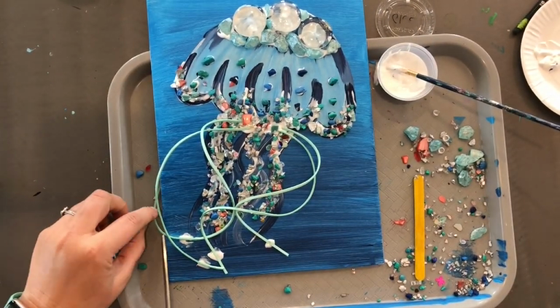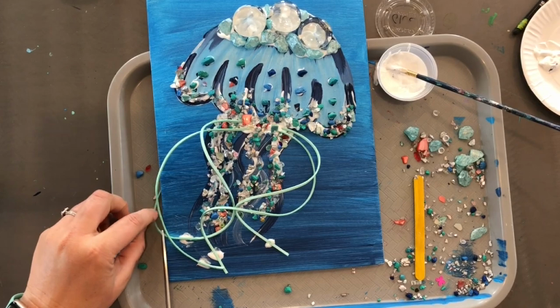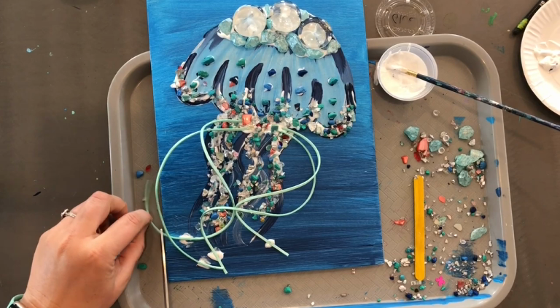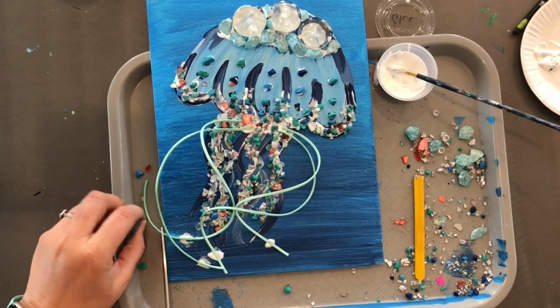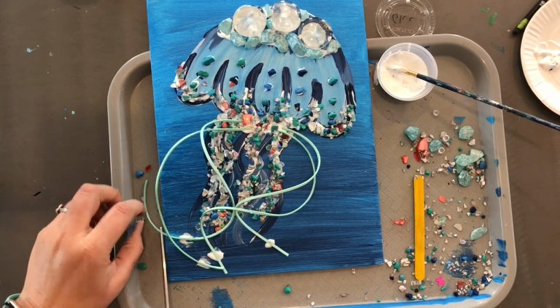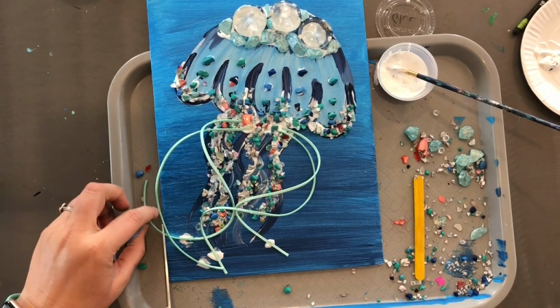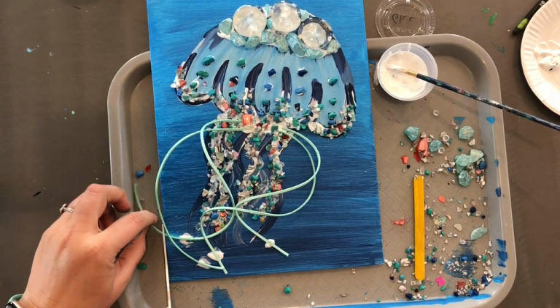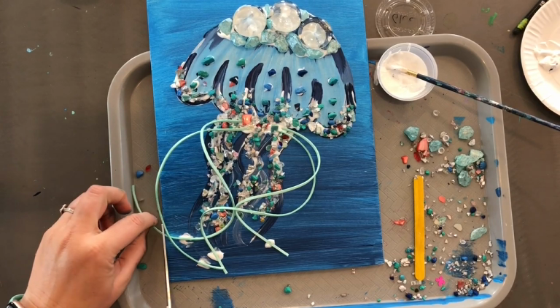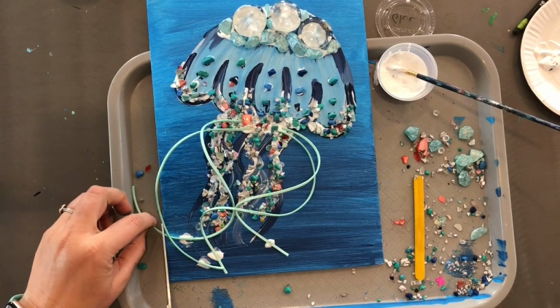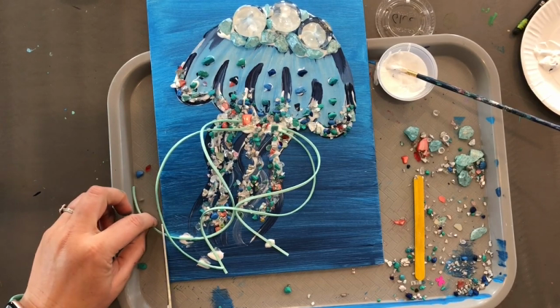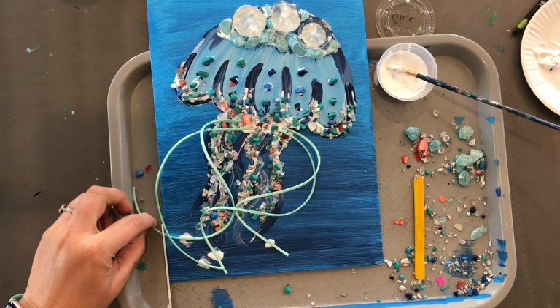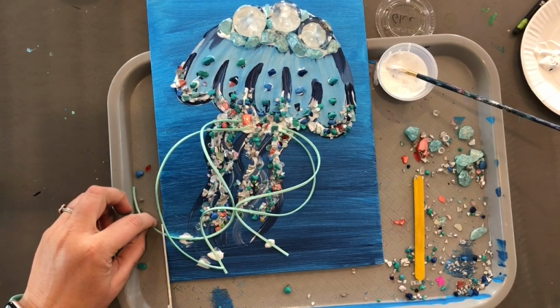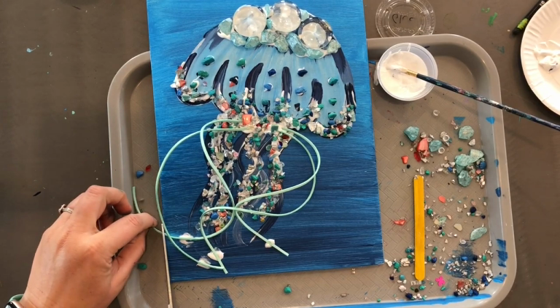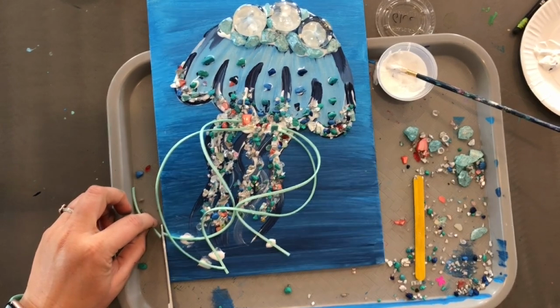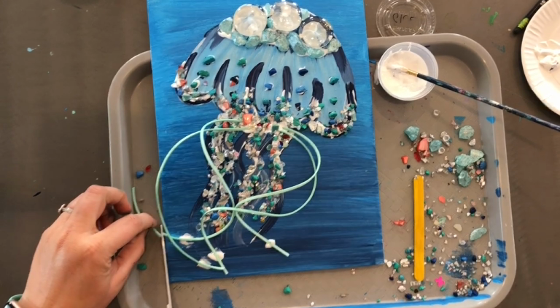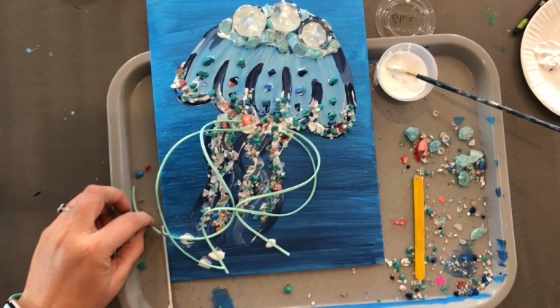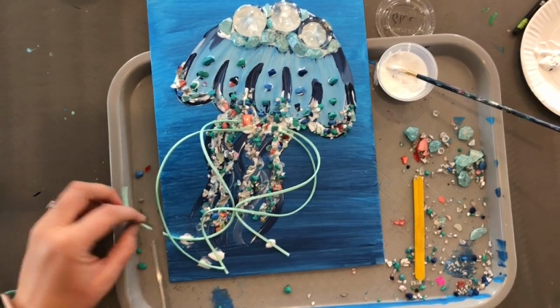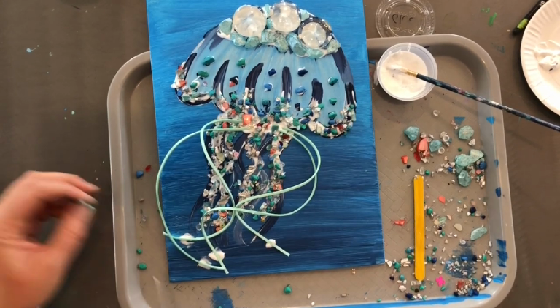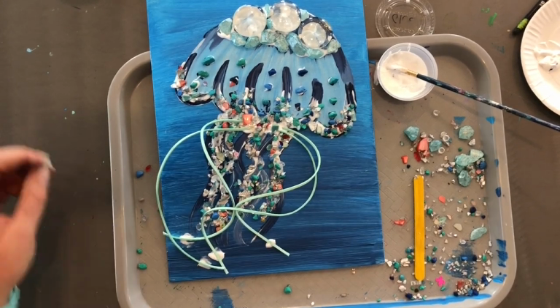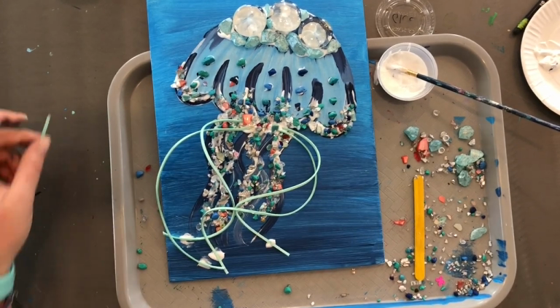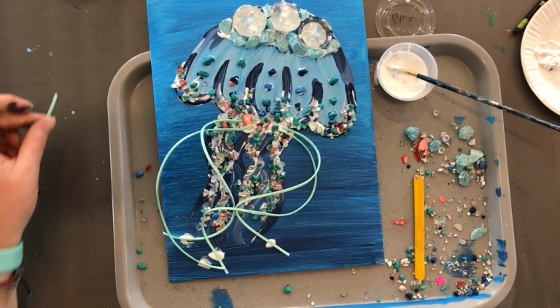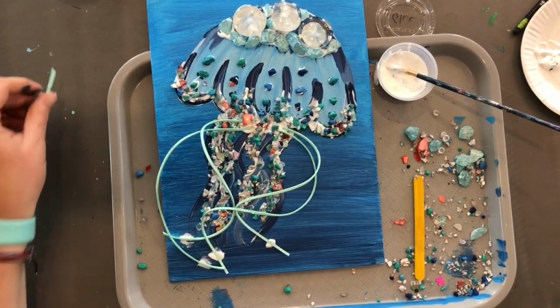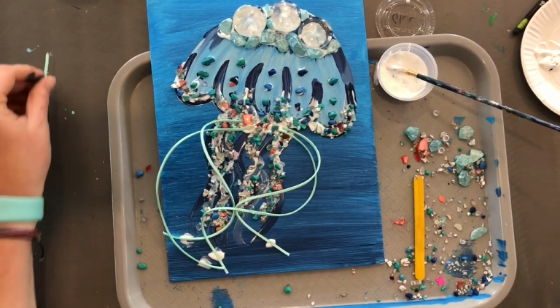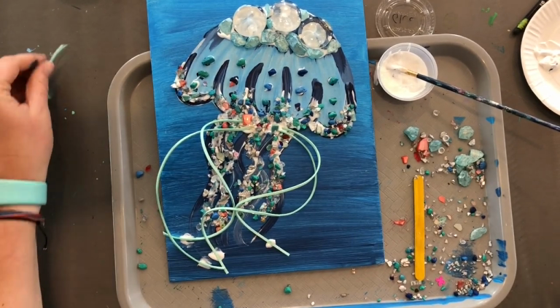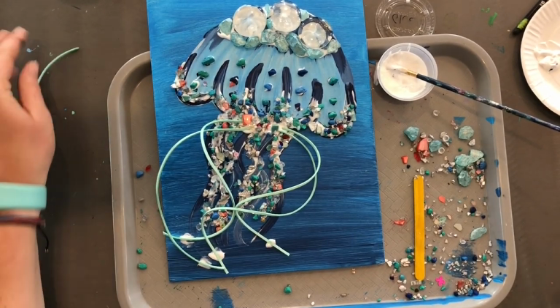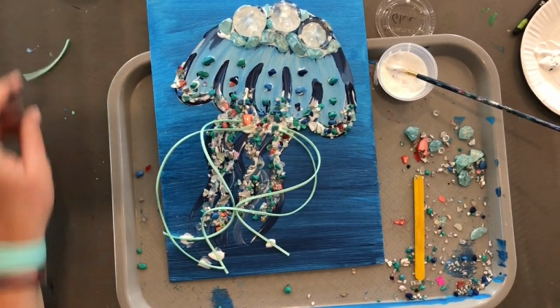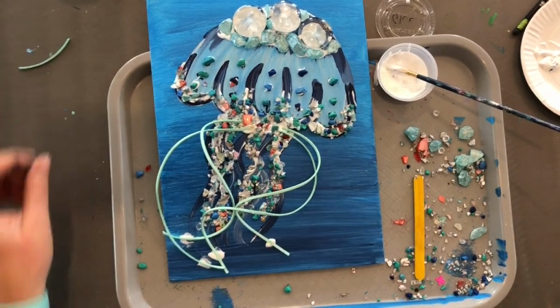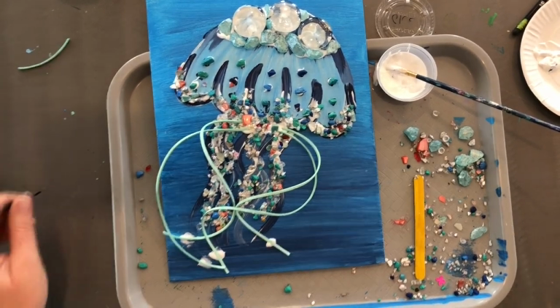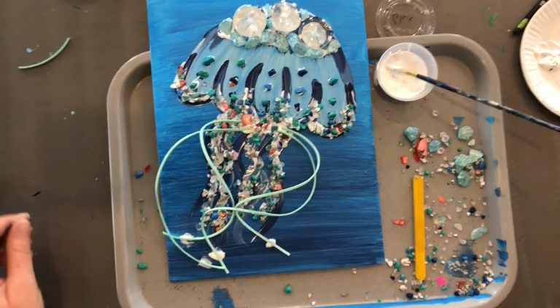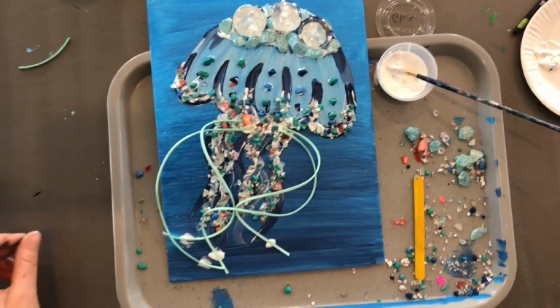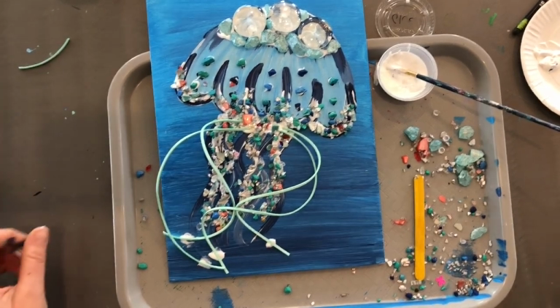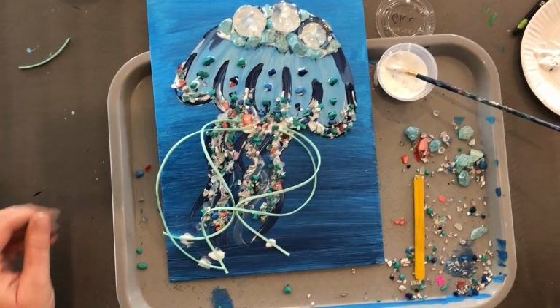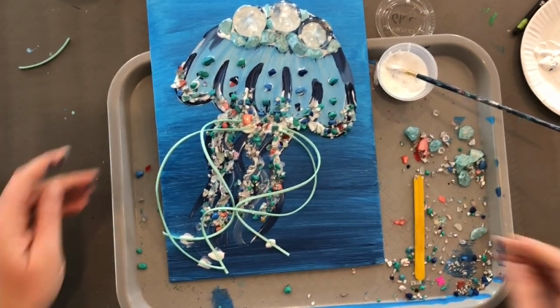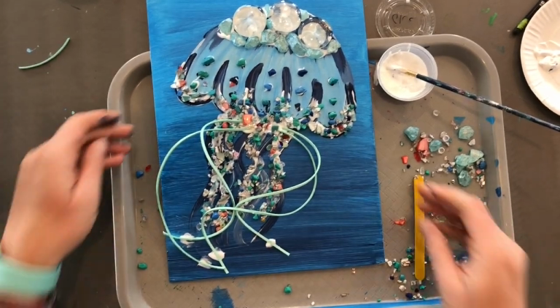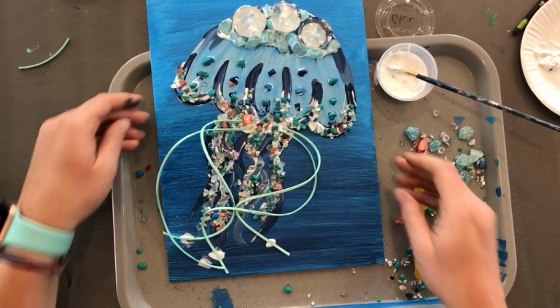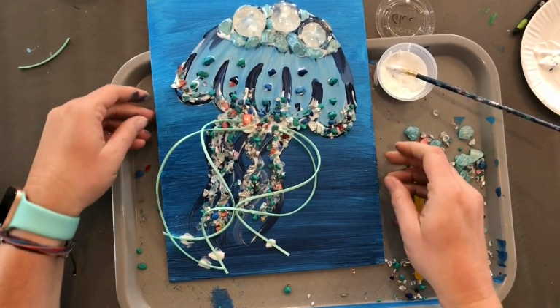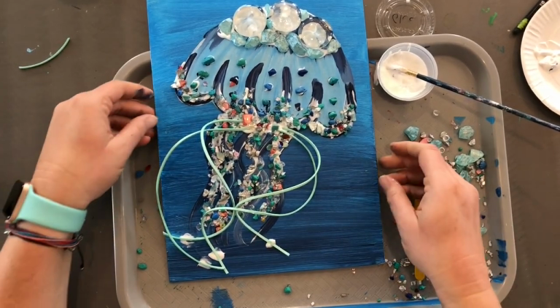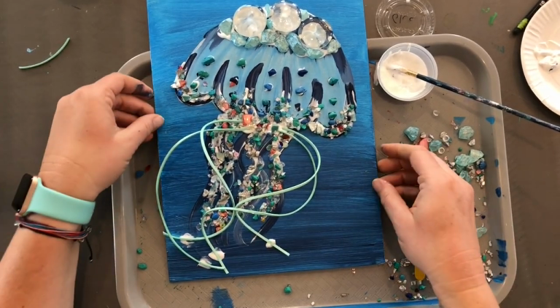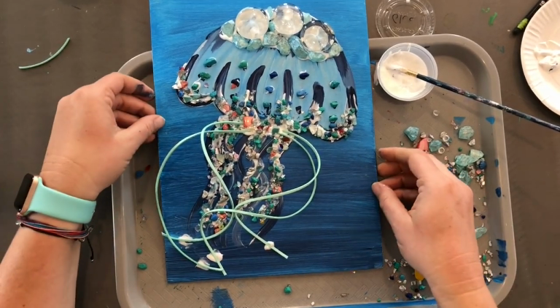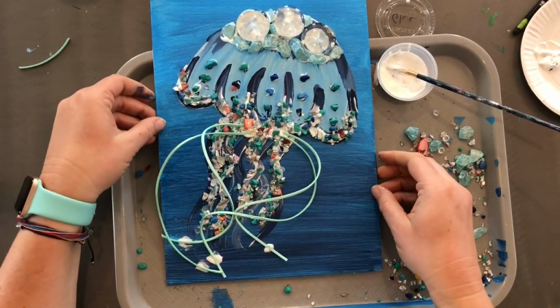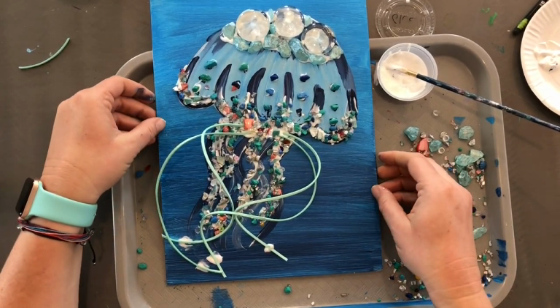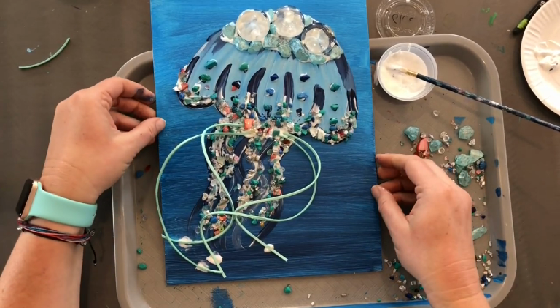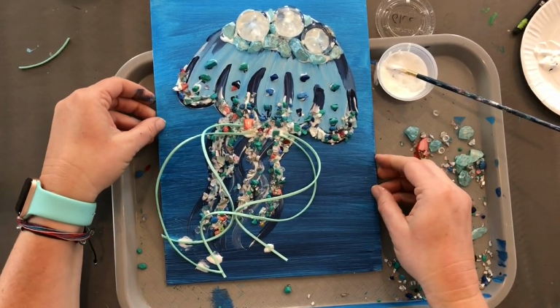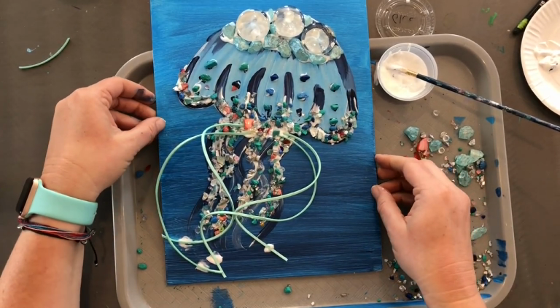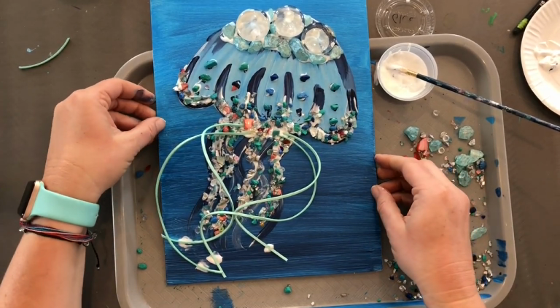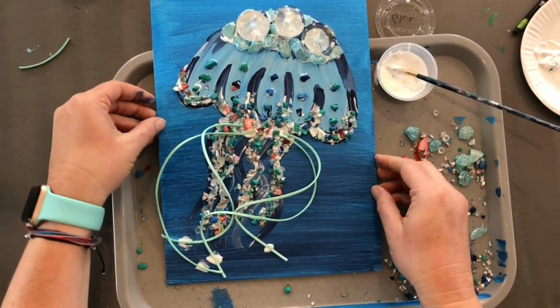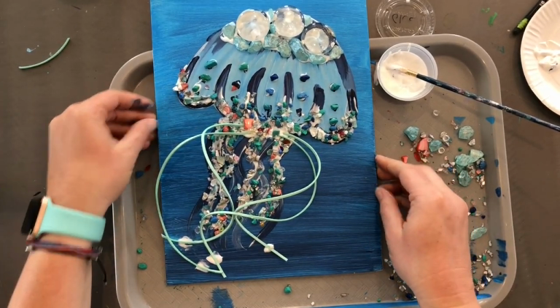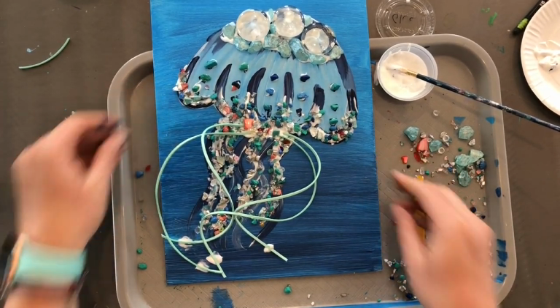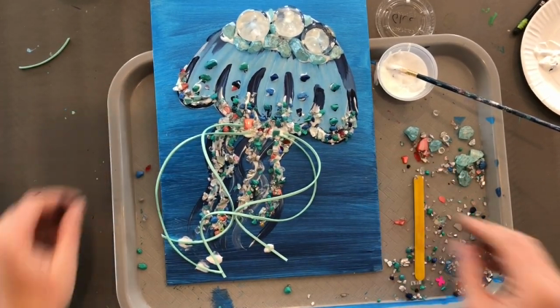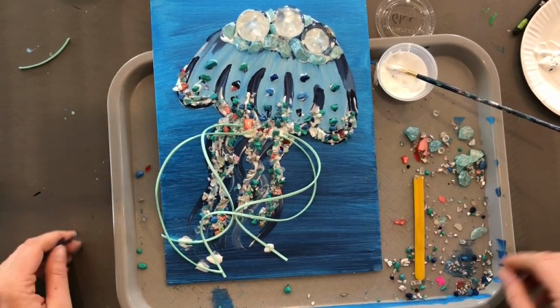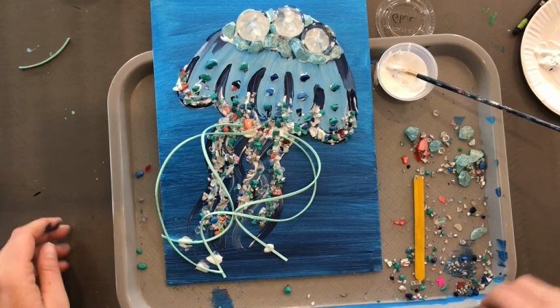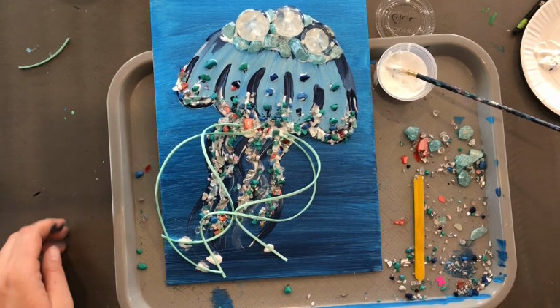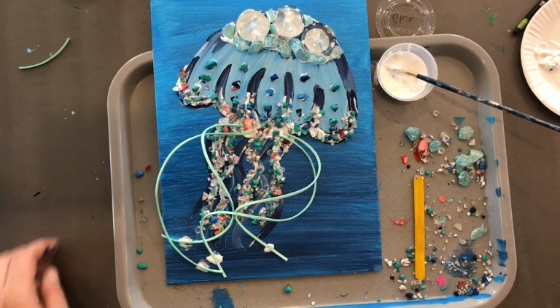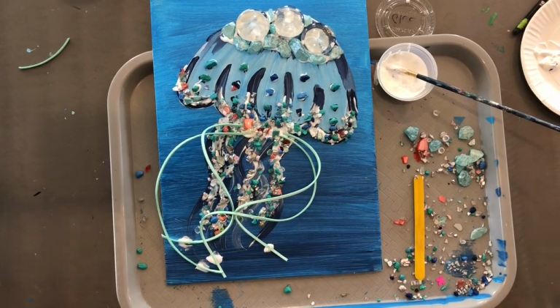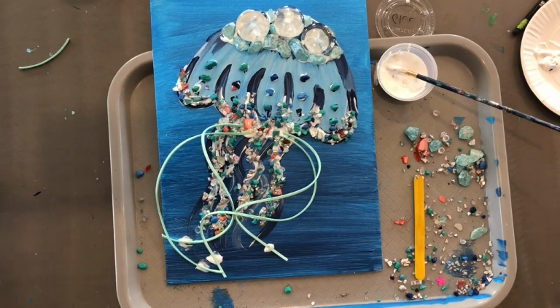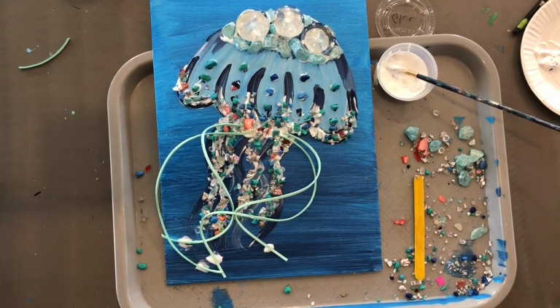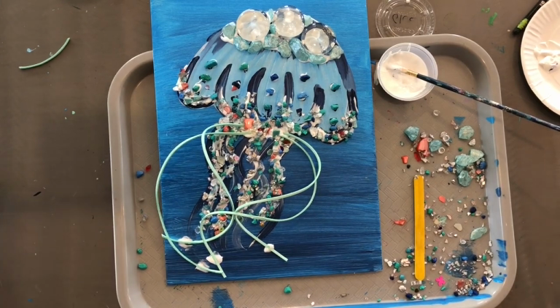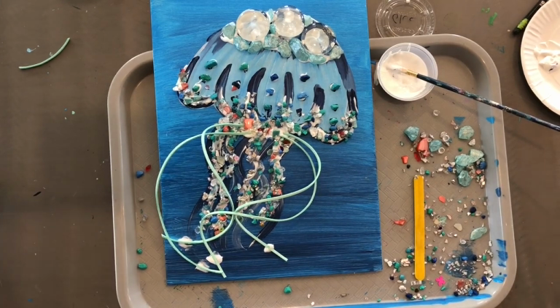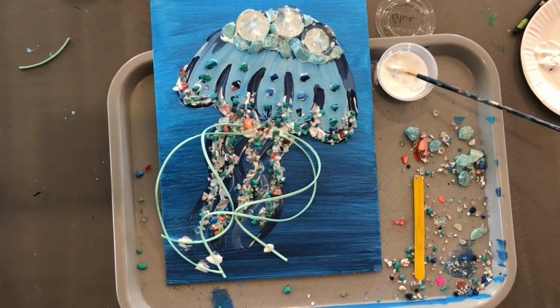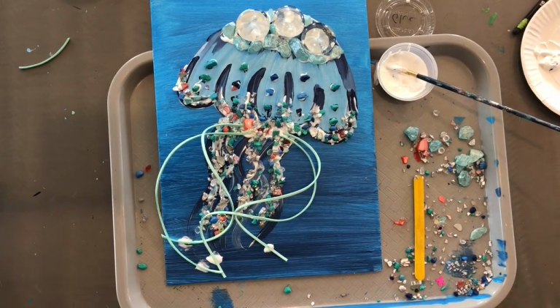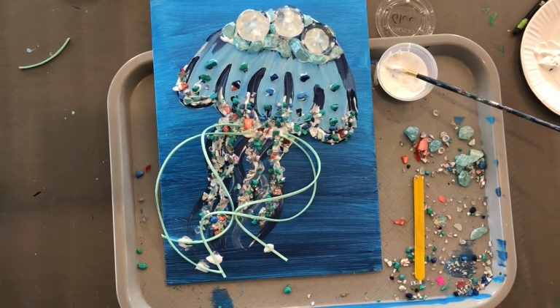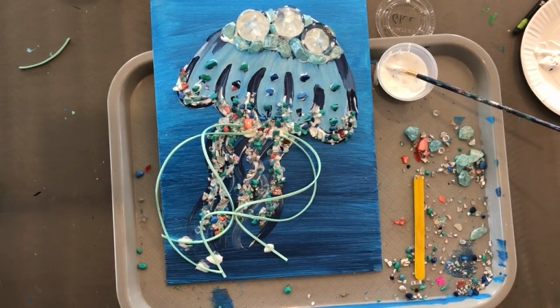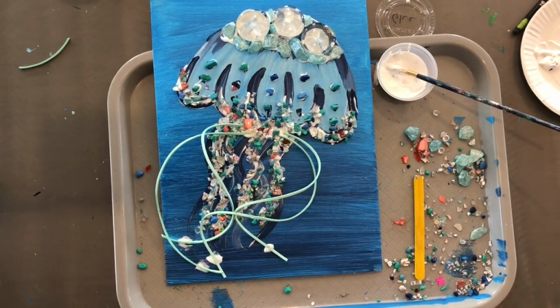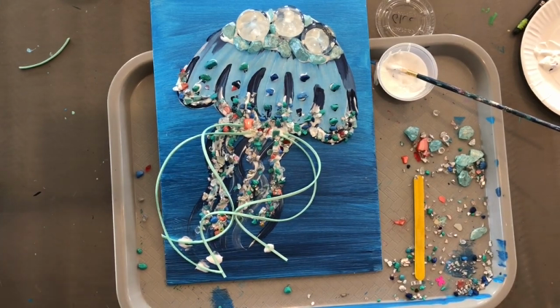But we are finished with our jellyfish. Thanks guys — I can't wait to see pictures of your finished product!